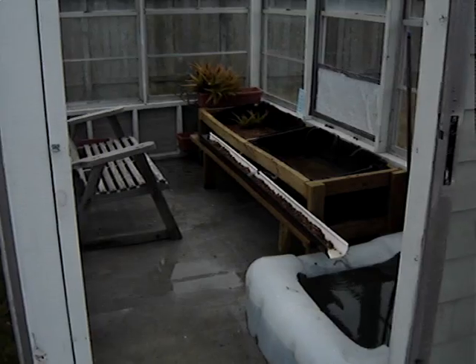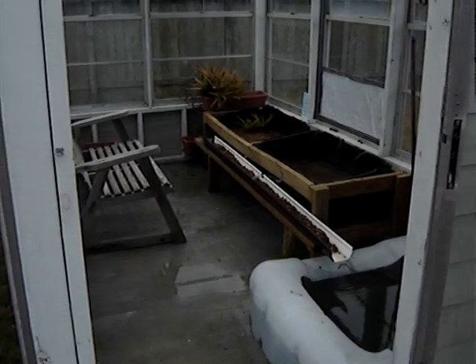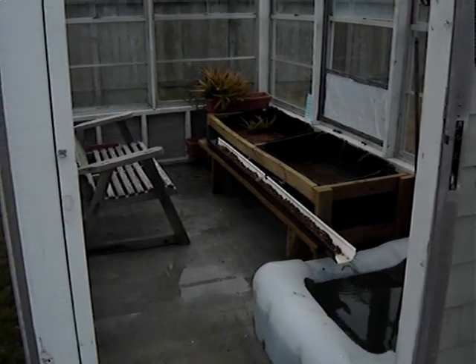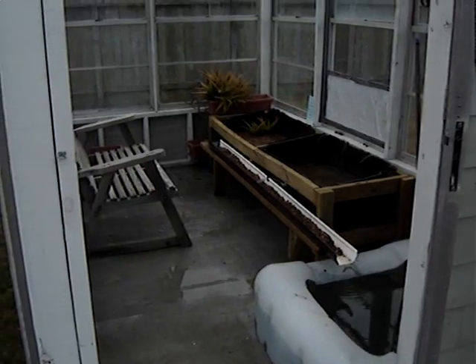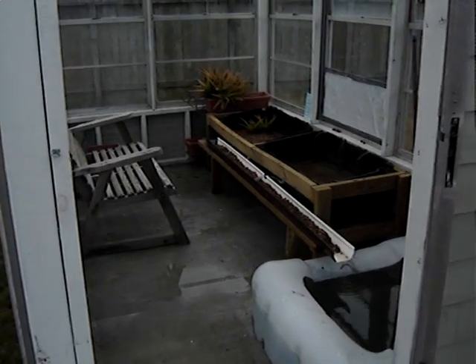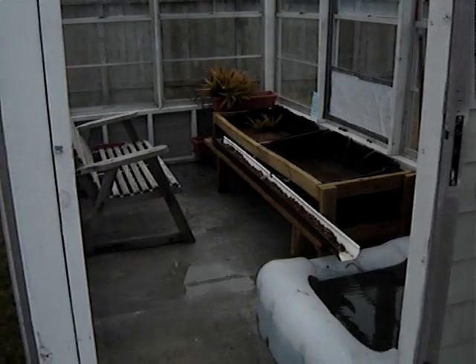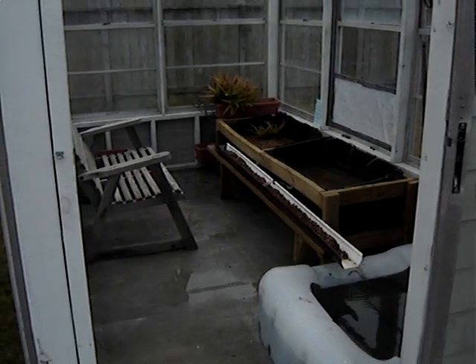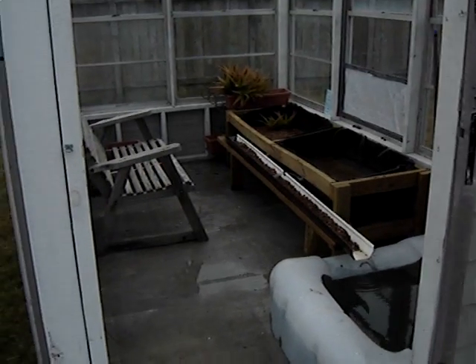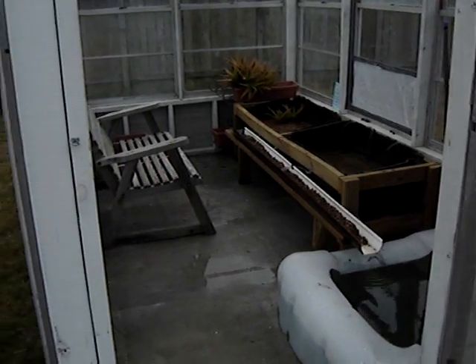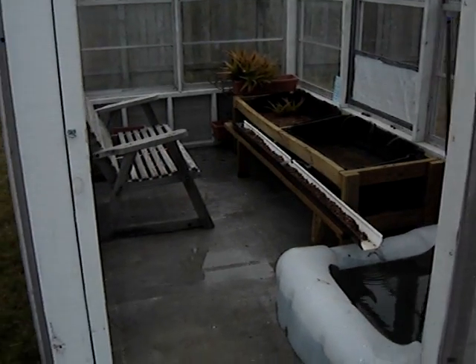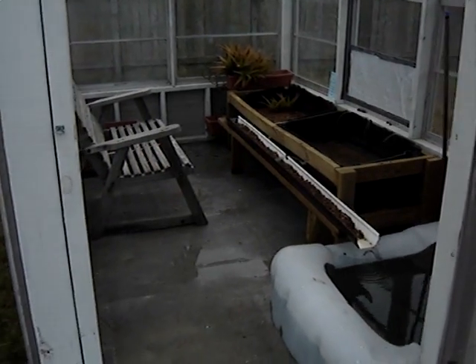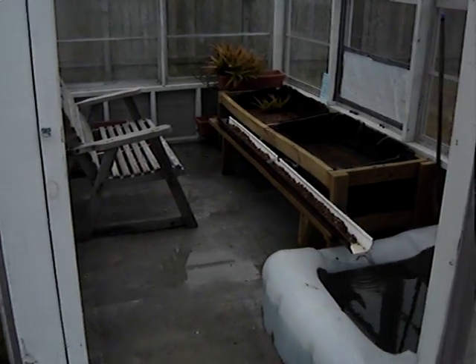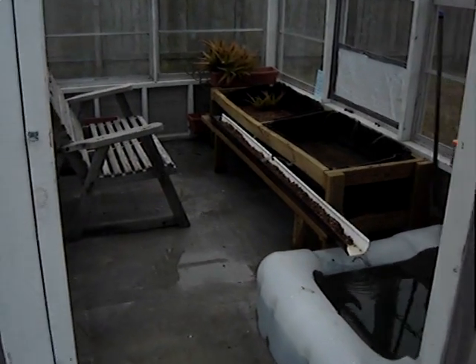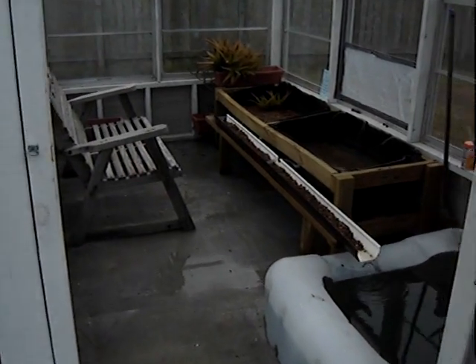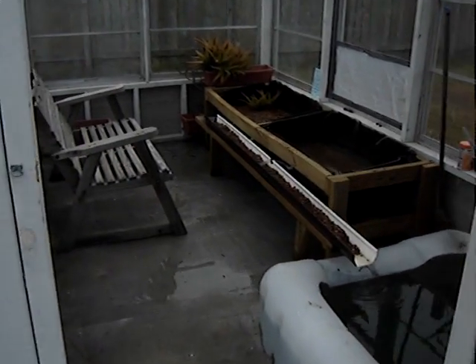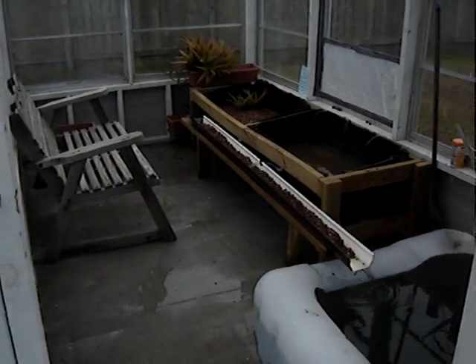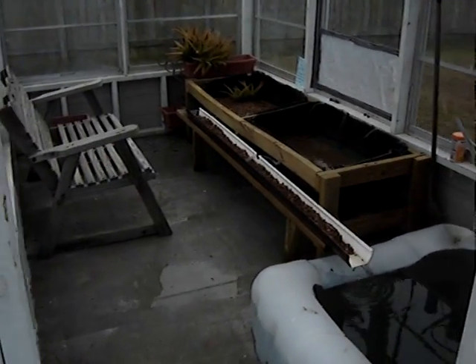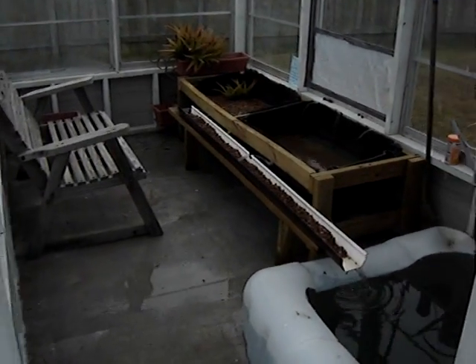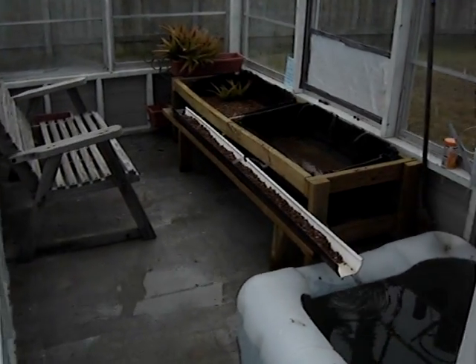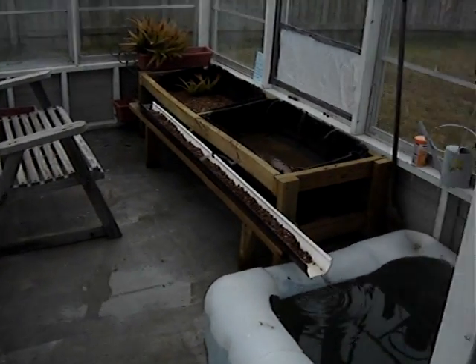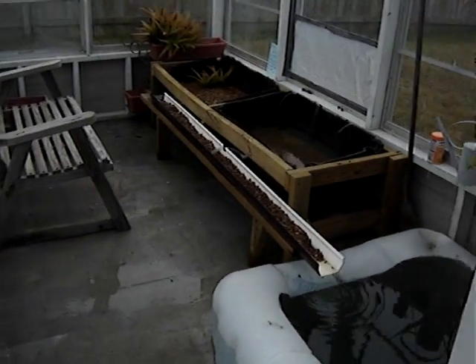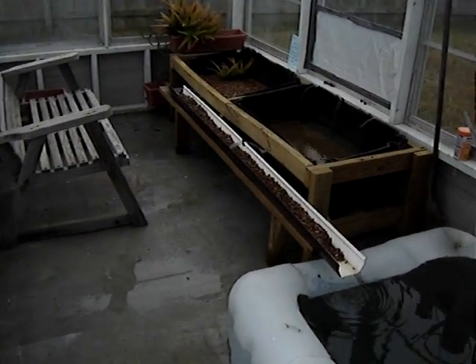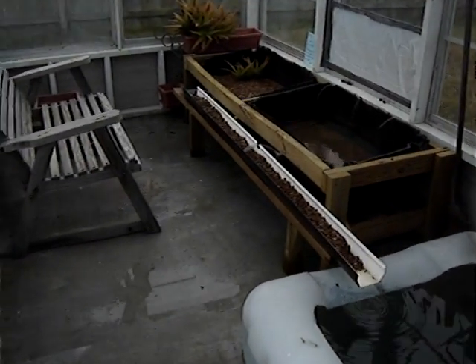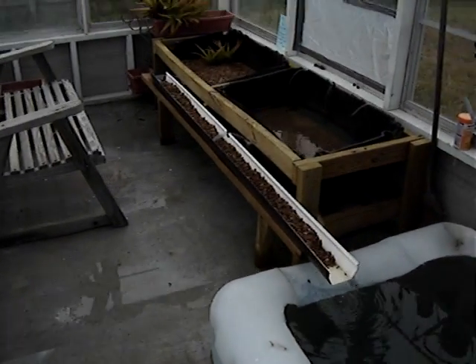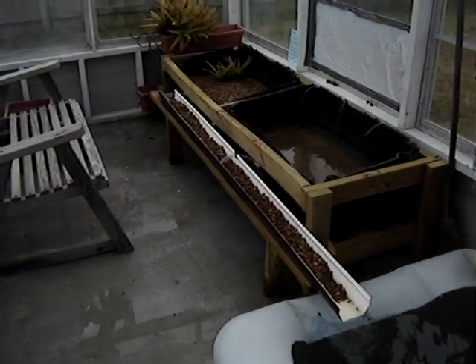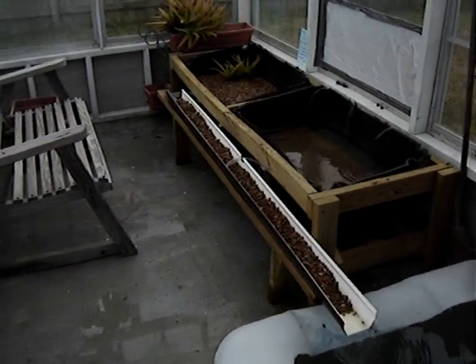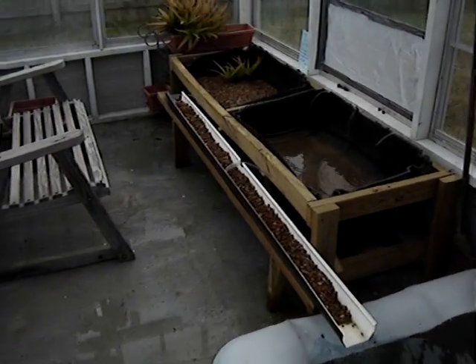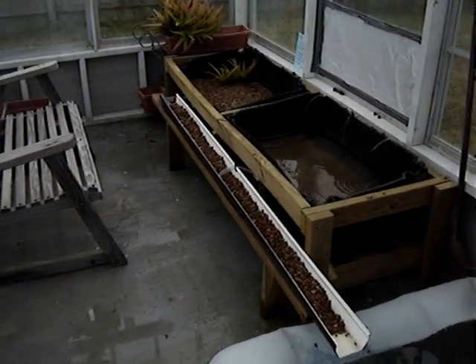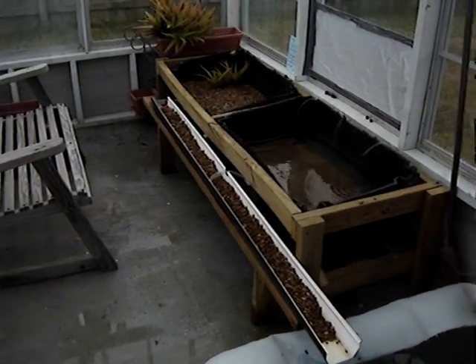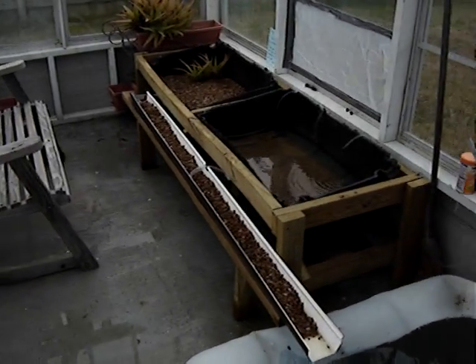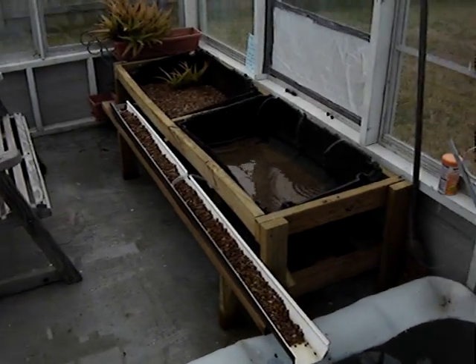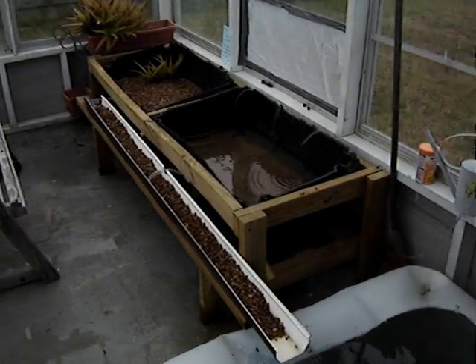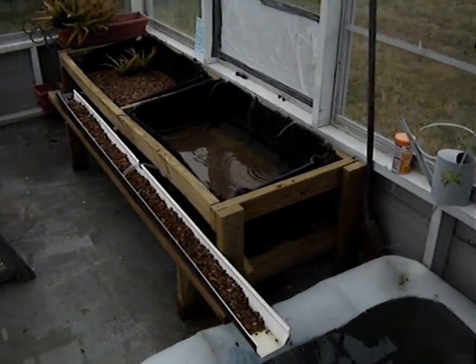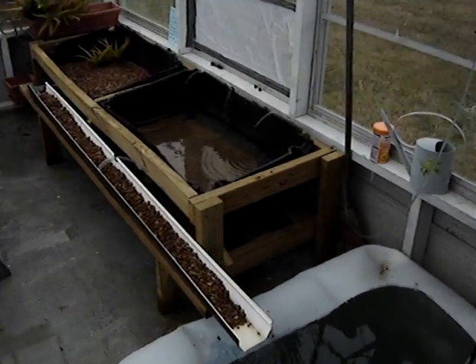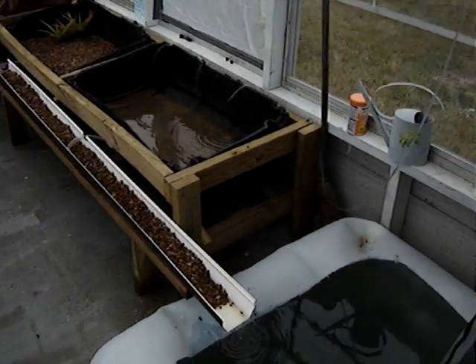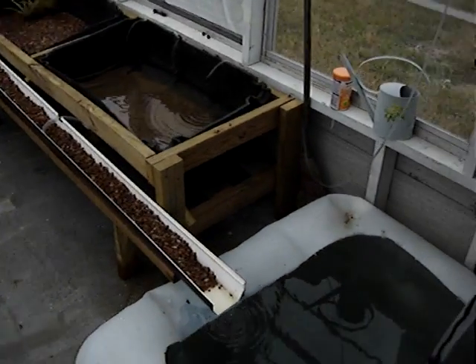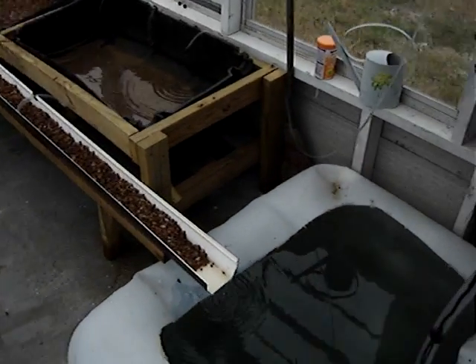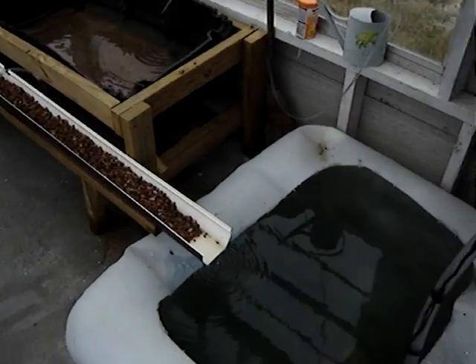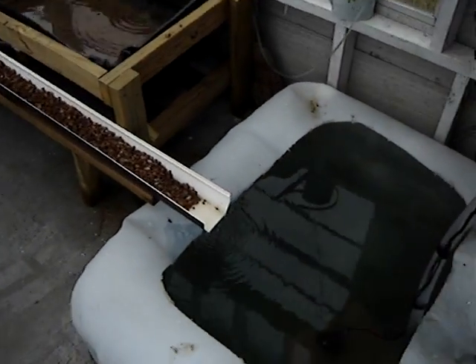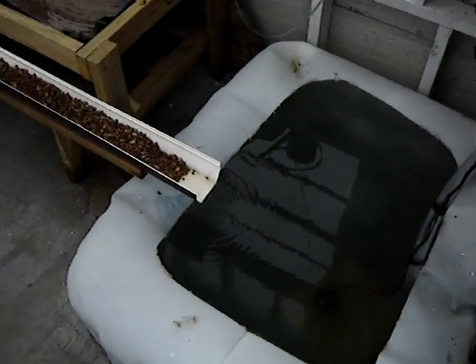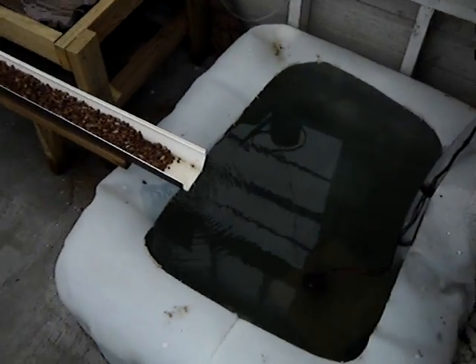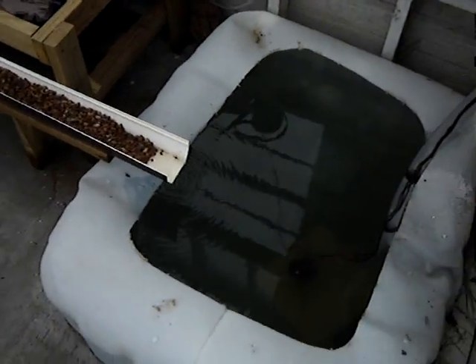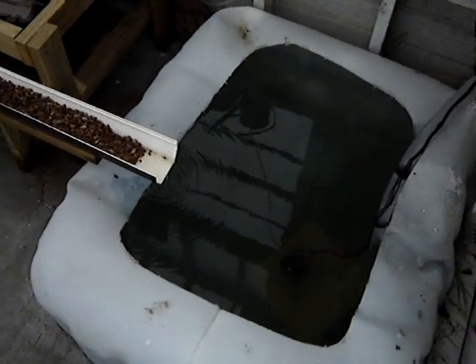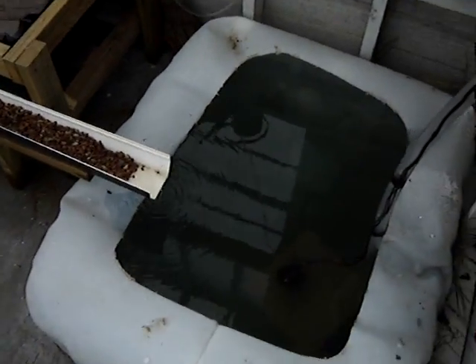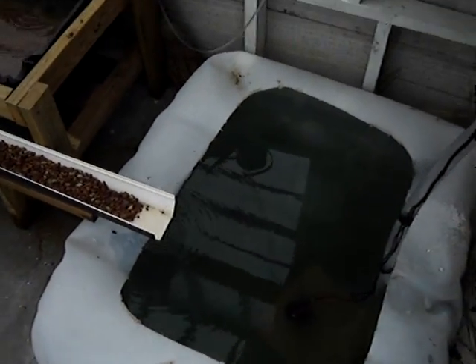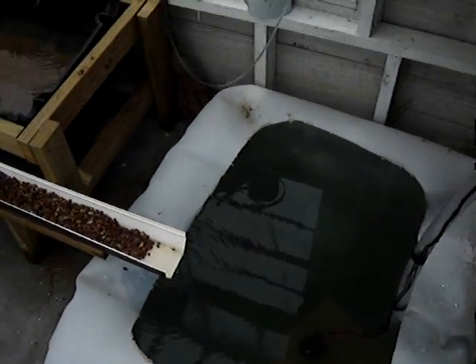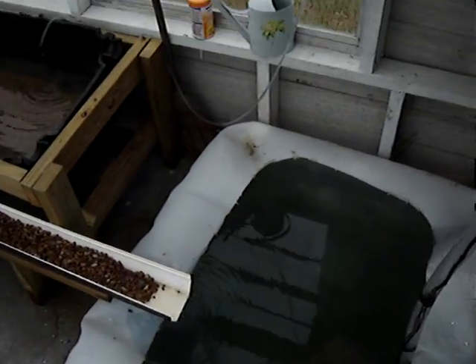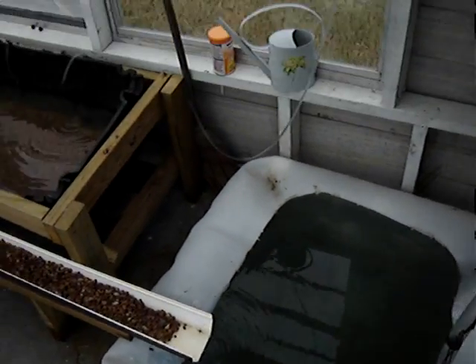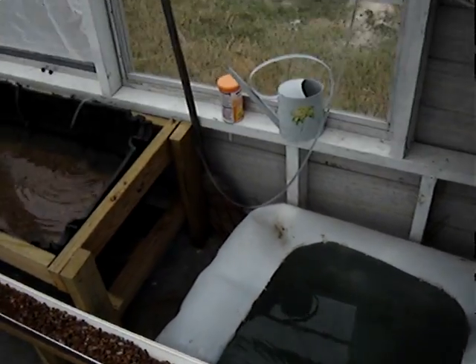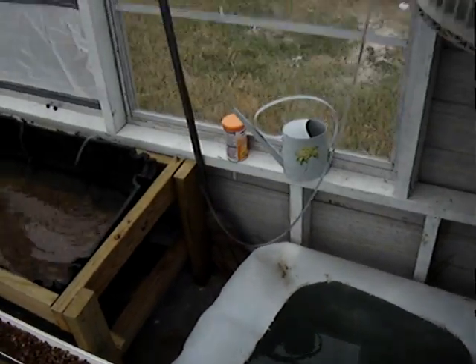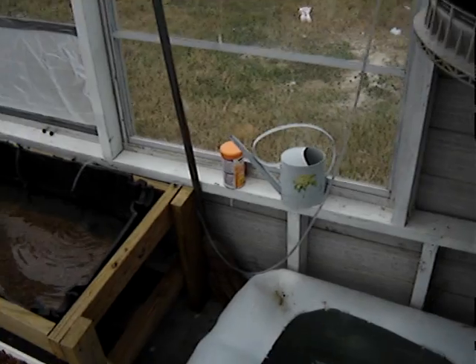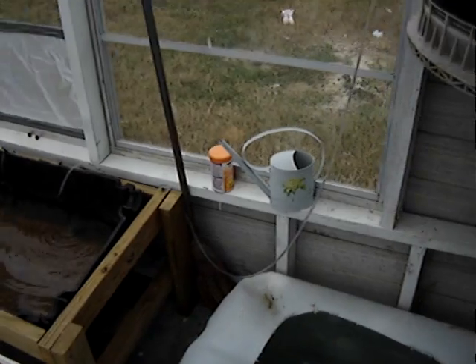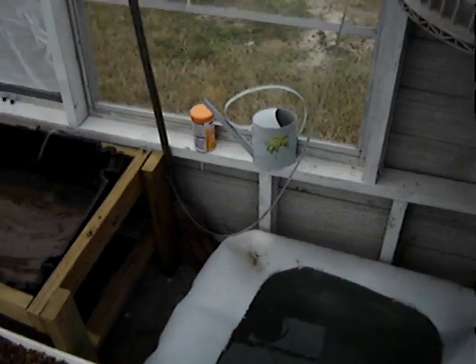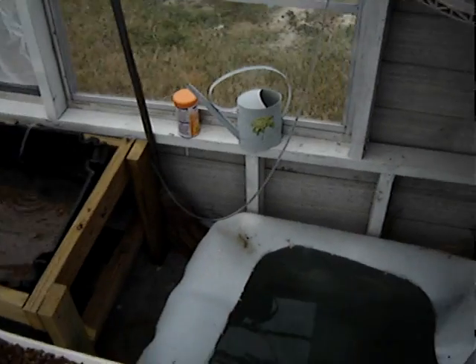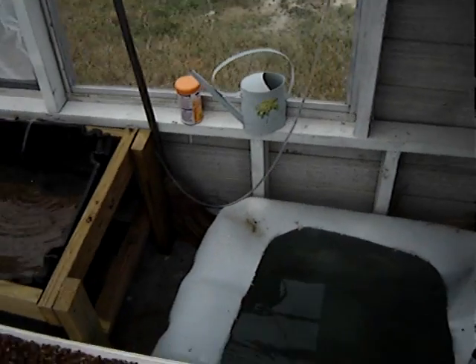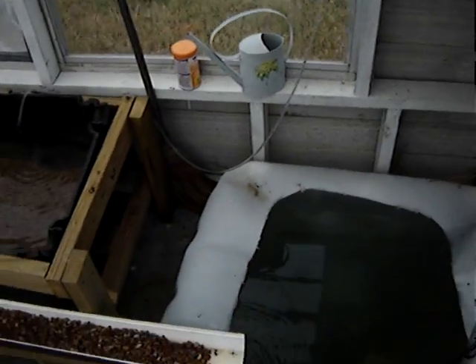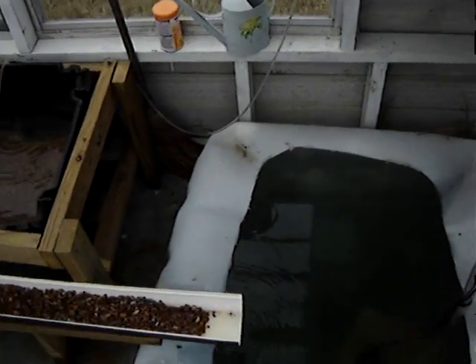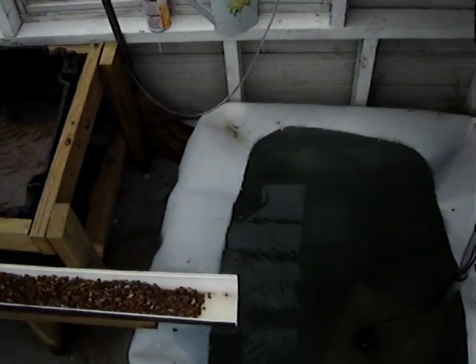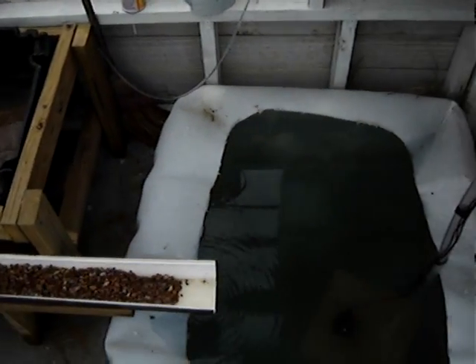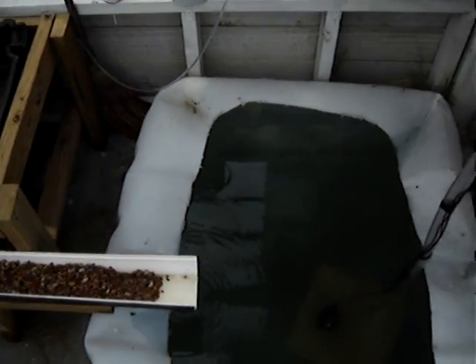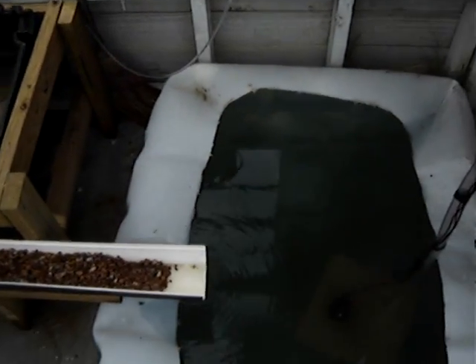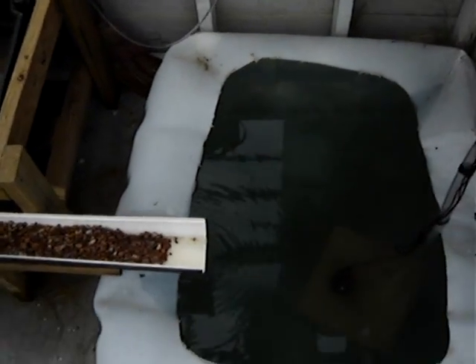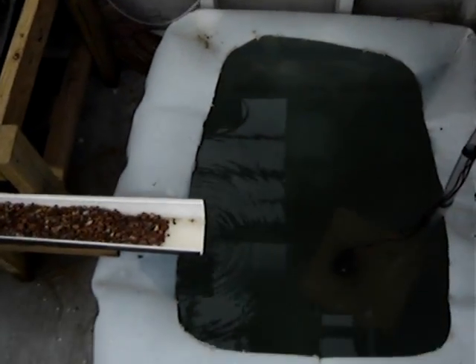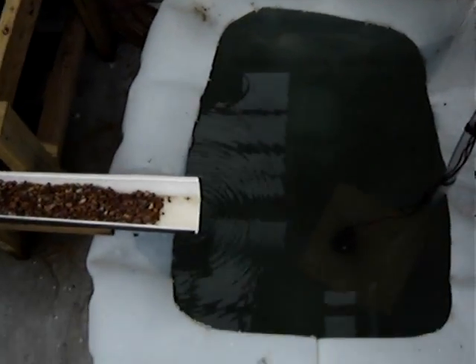Welcome to the virtual tour of my aquaponic greenhouse. Gotta make it quick — I only have 100 megabytes.